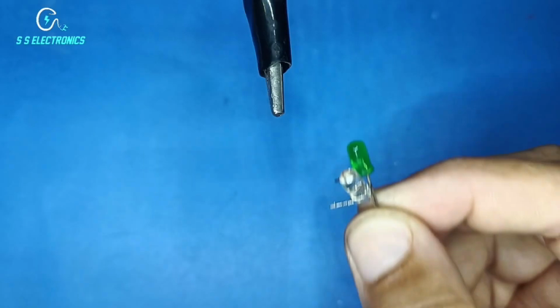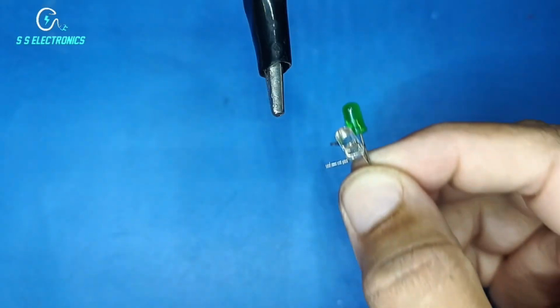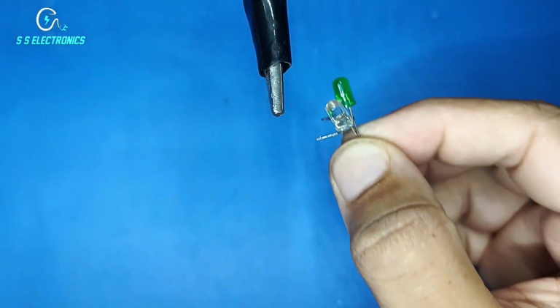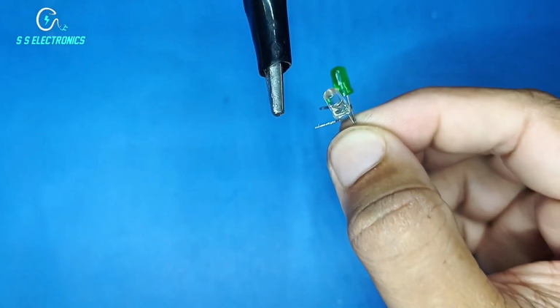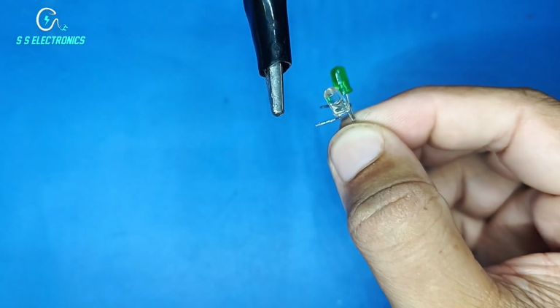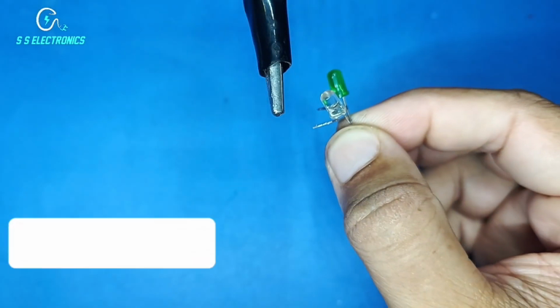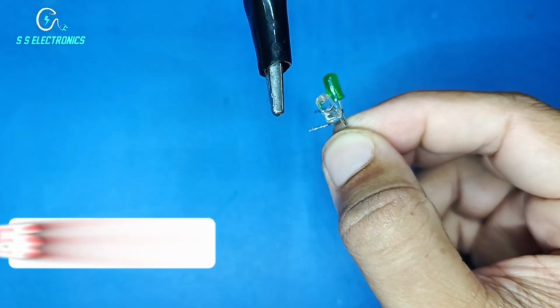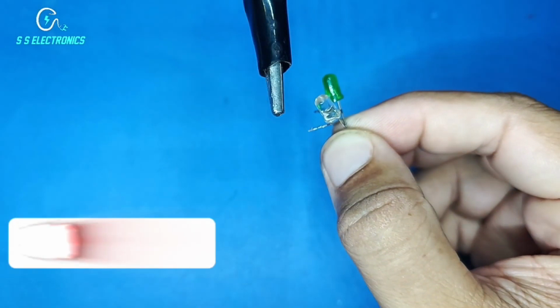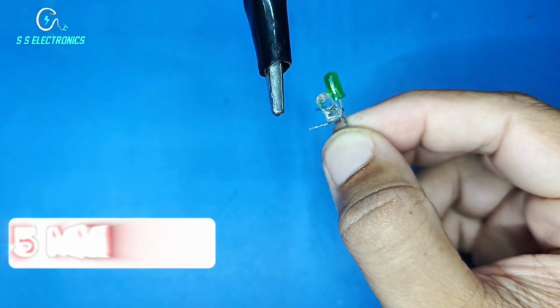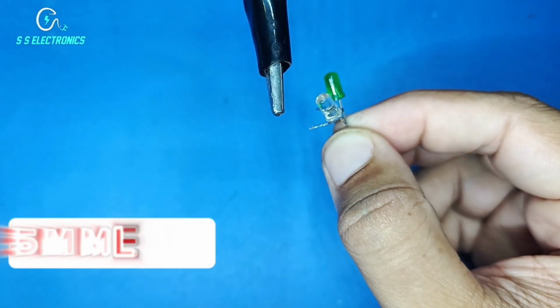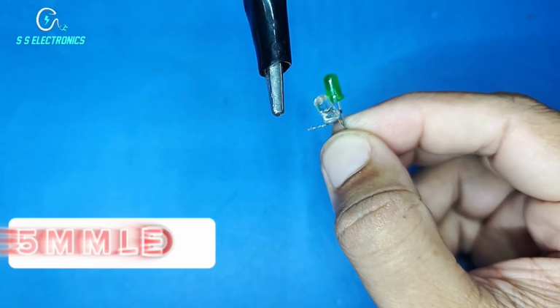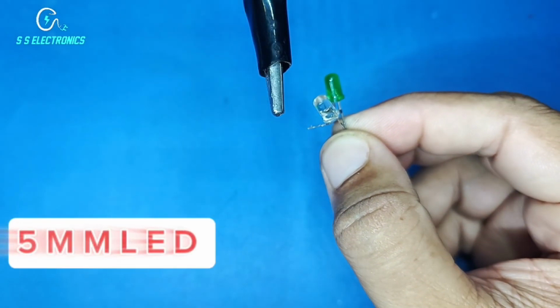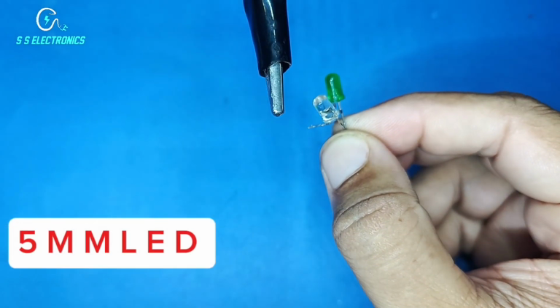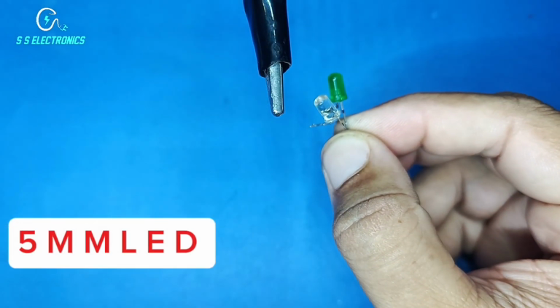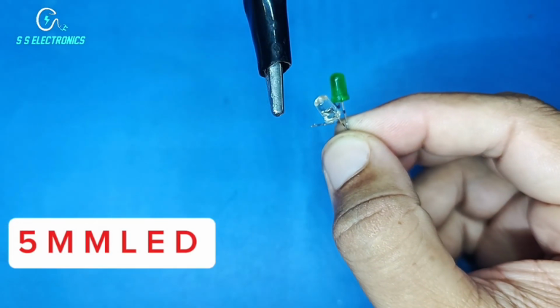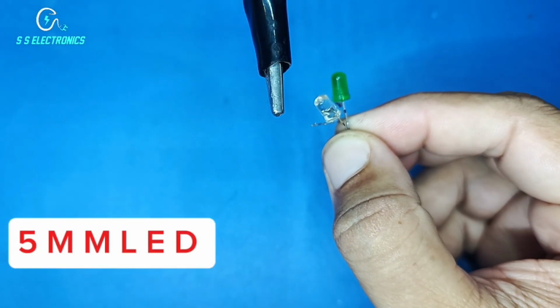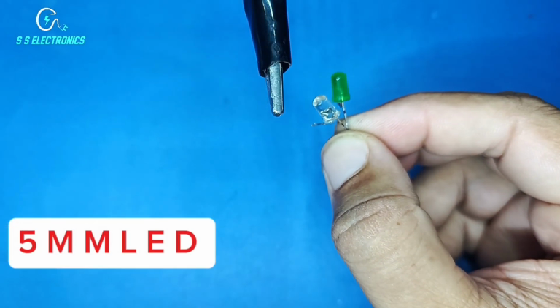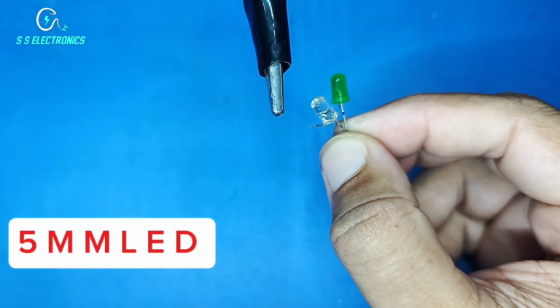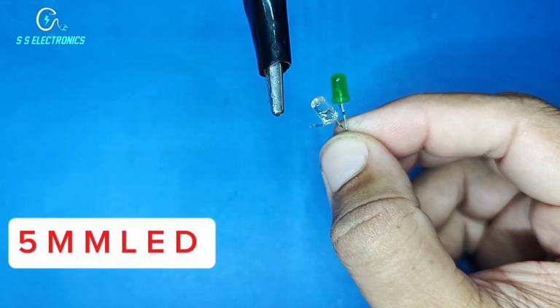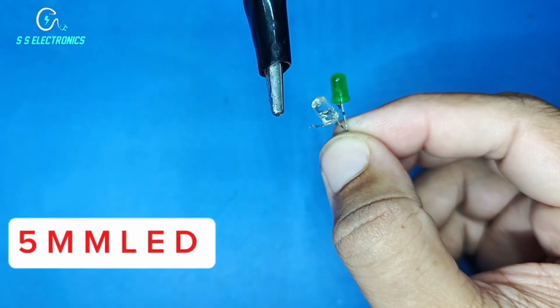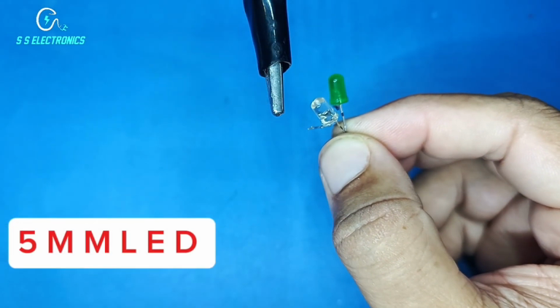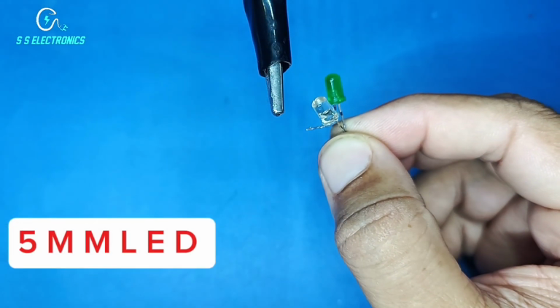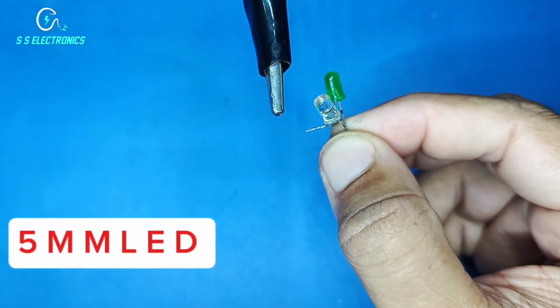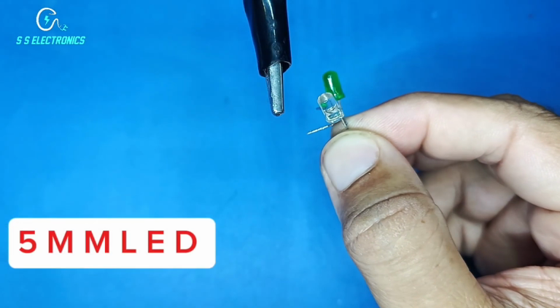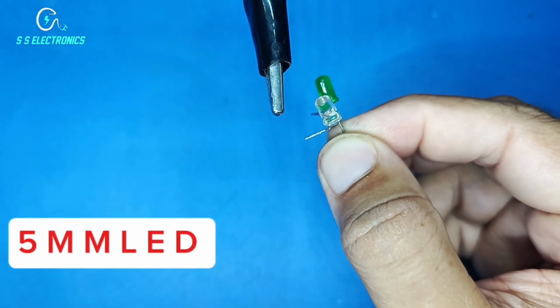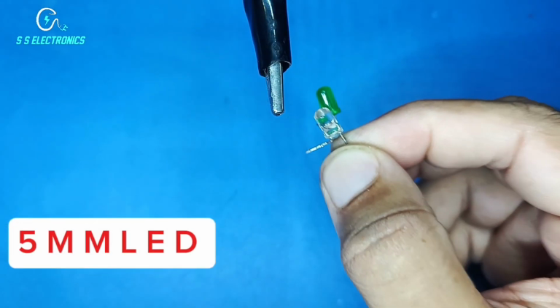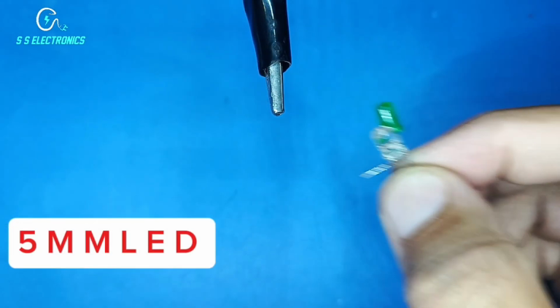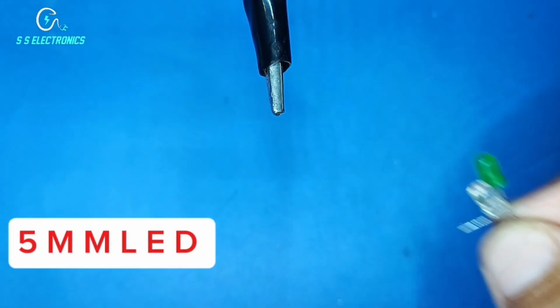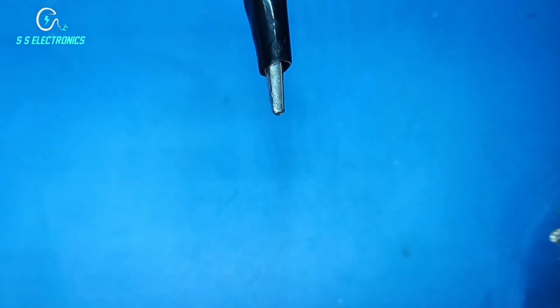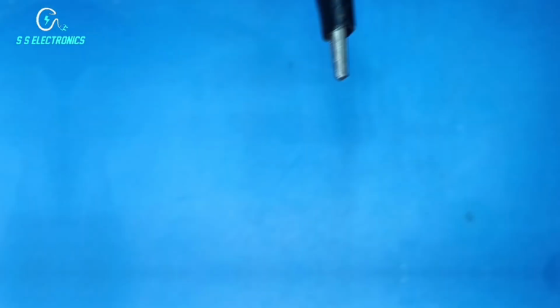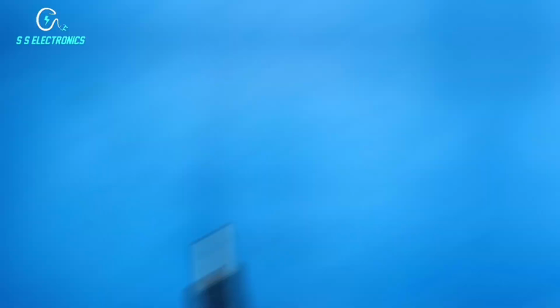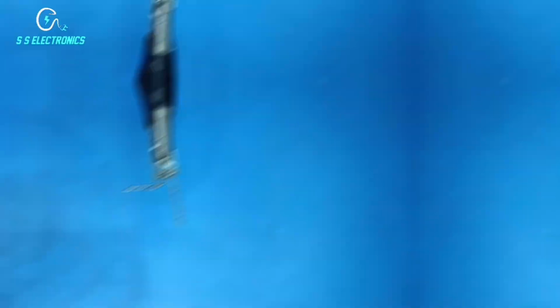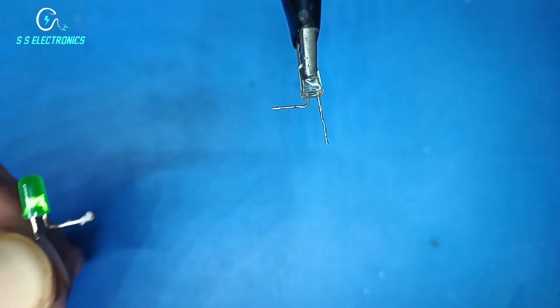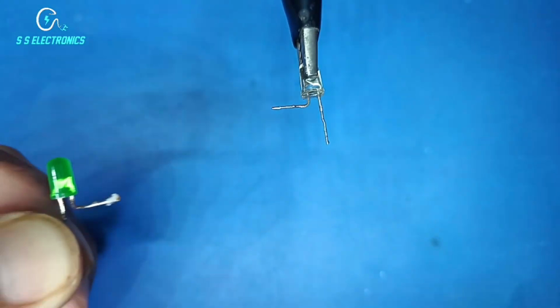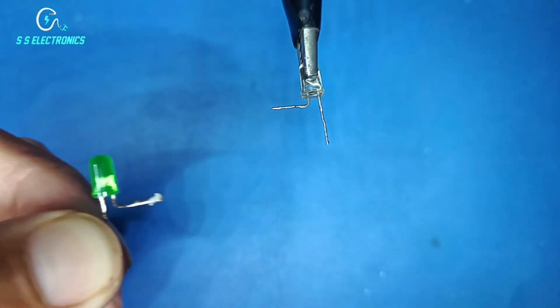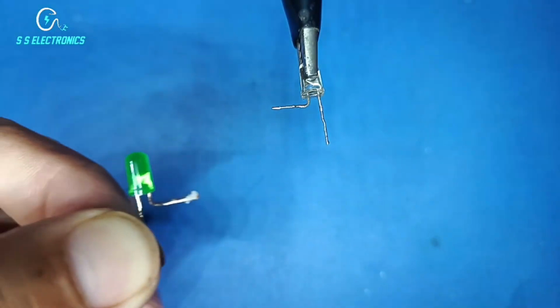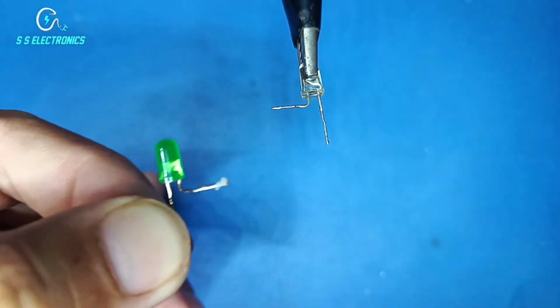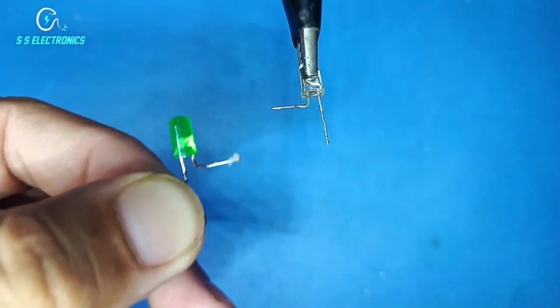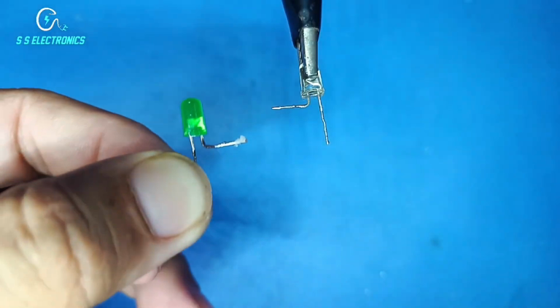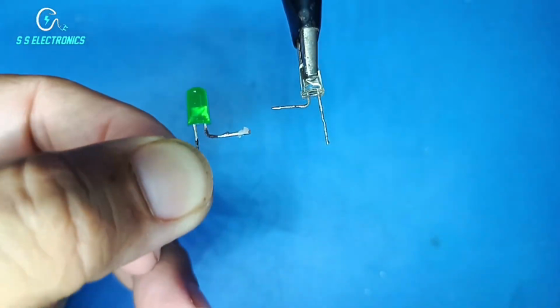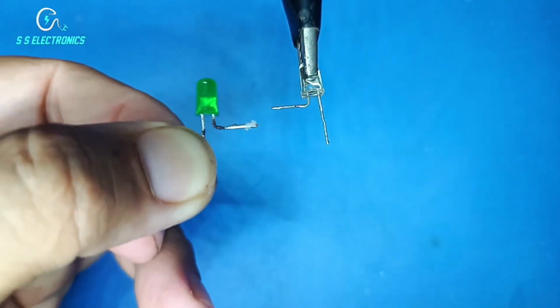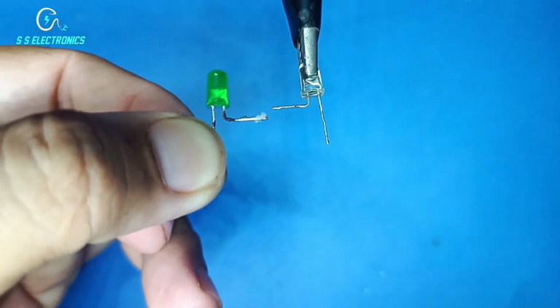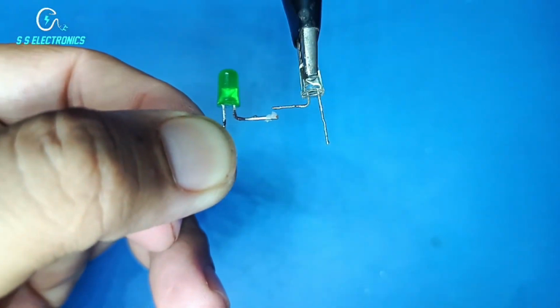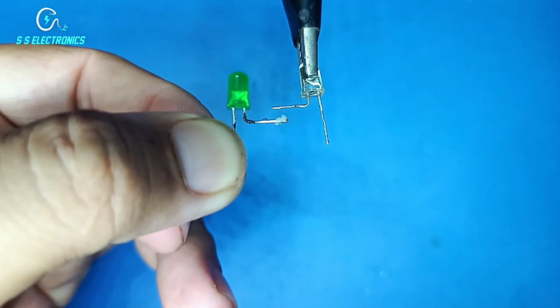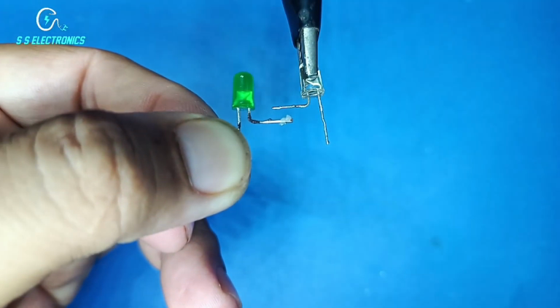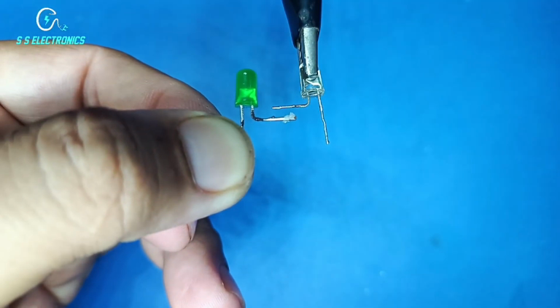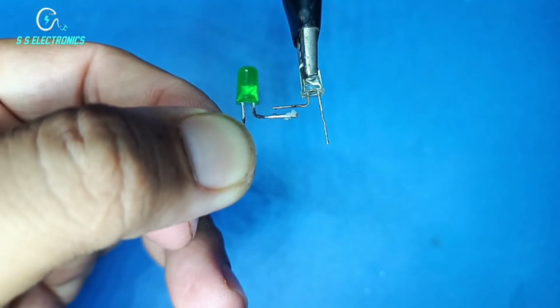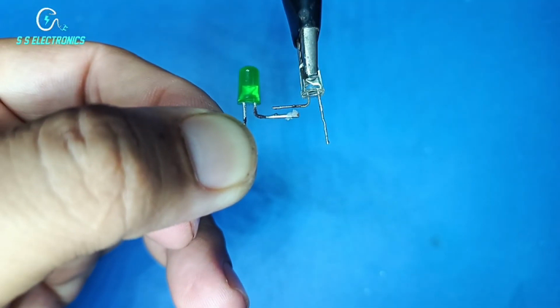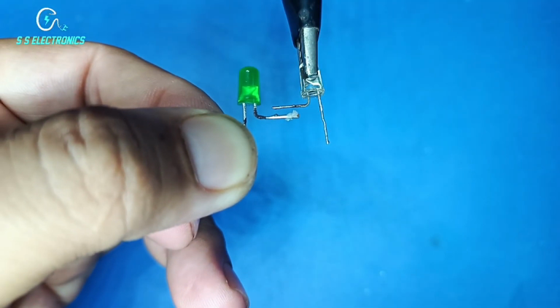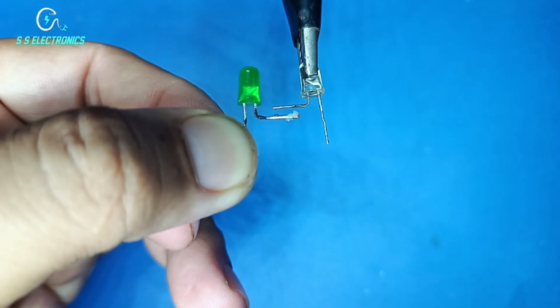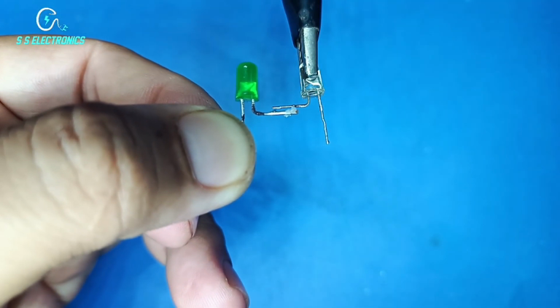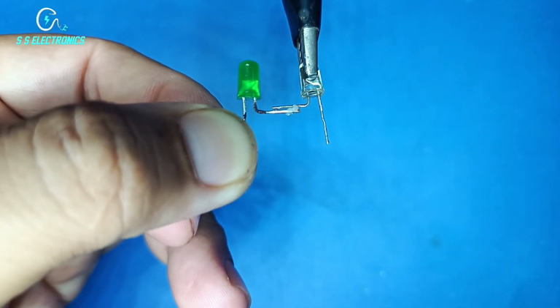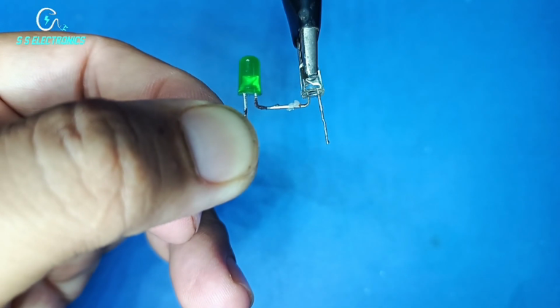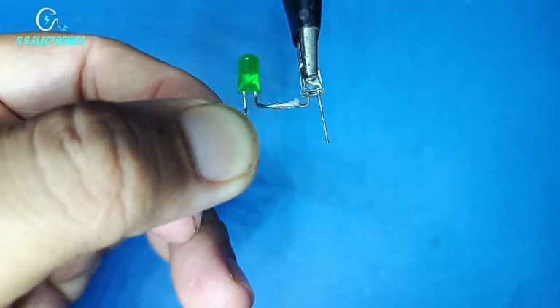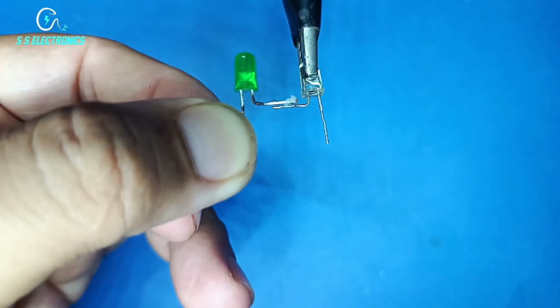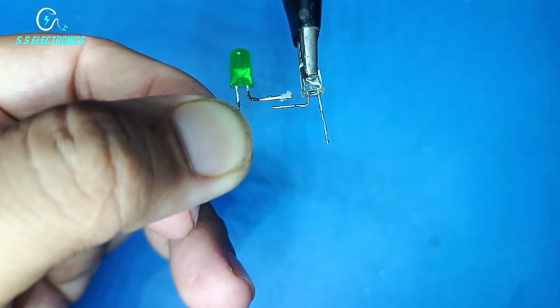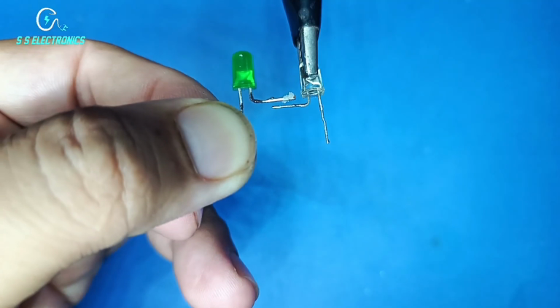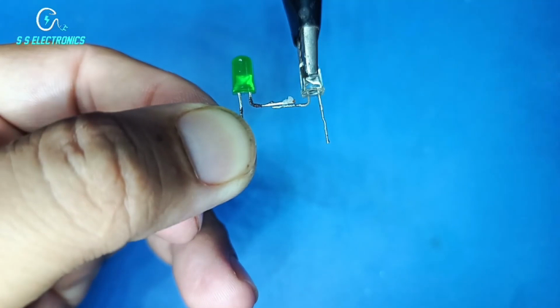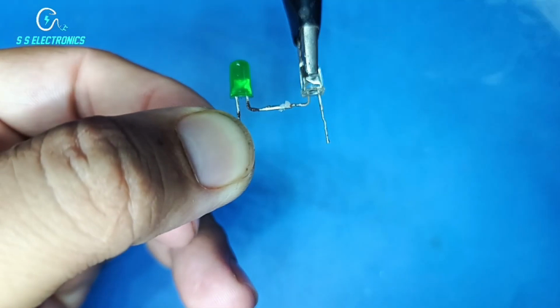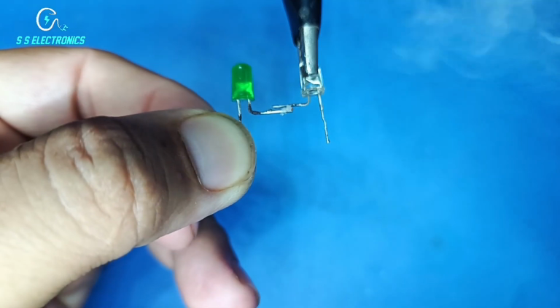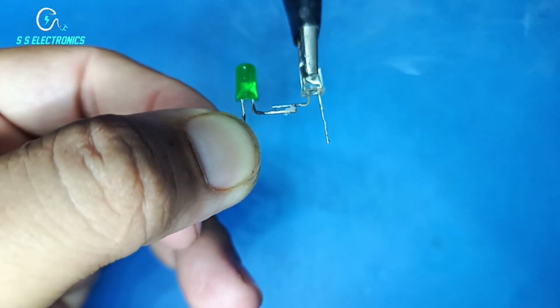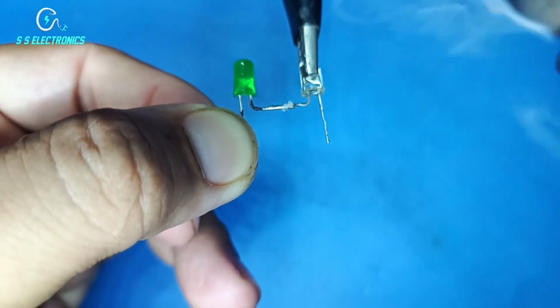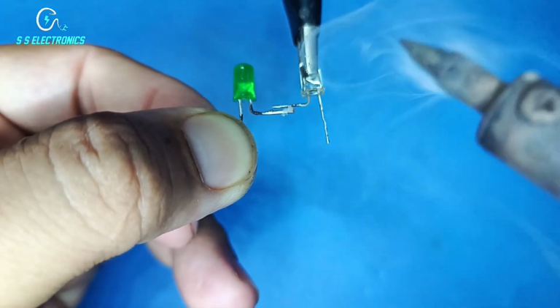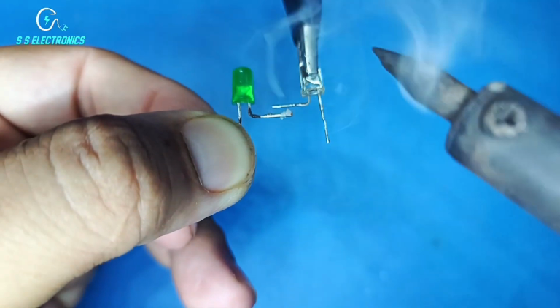5mm LED. Connecting LED positive side with each other.